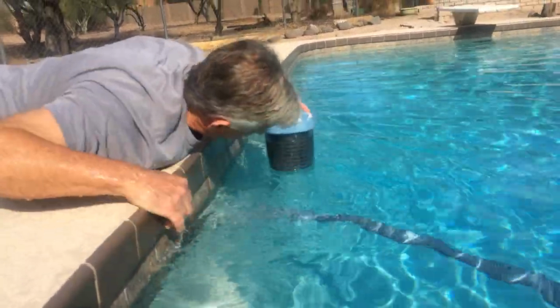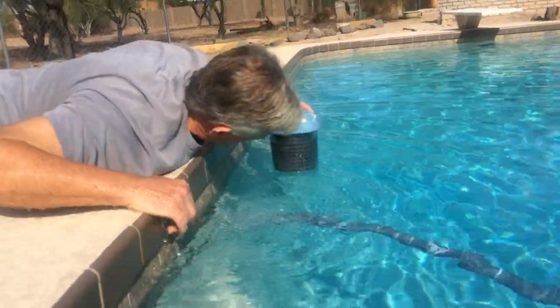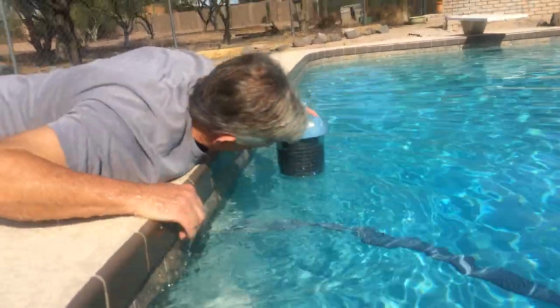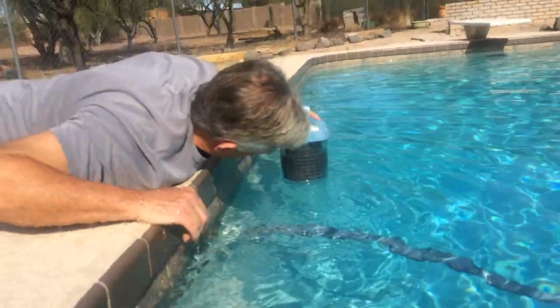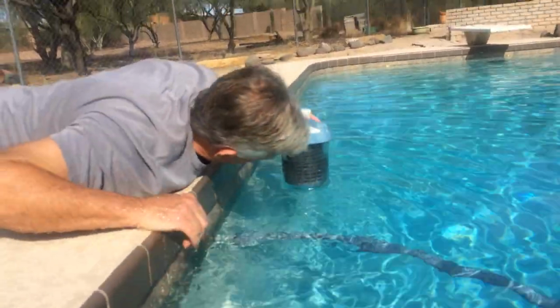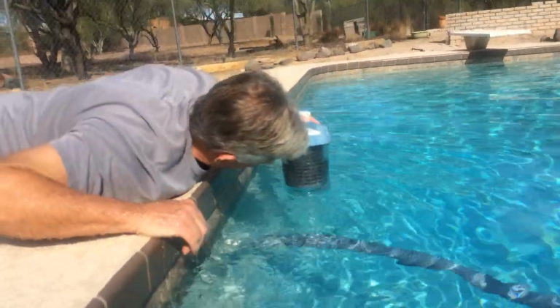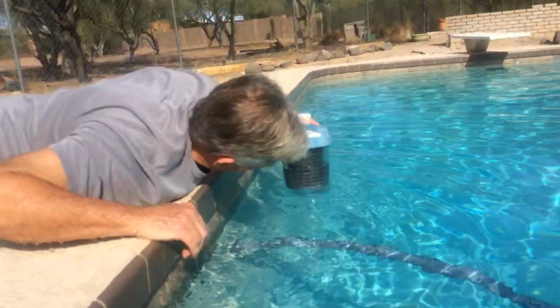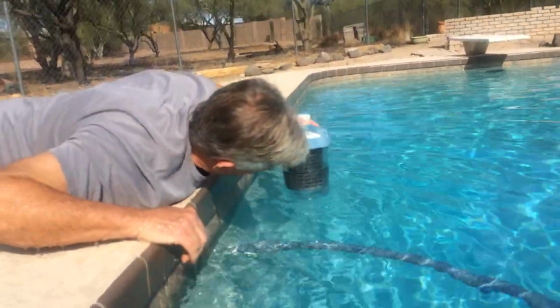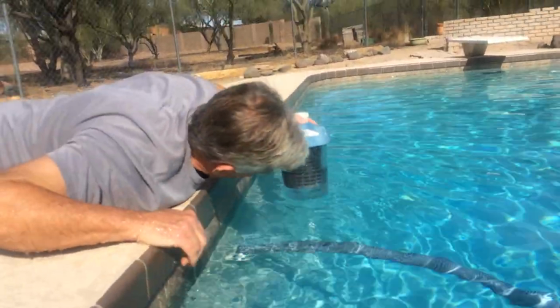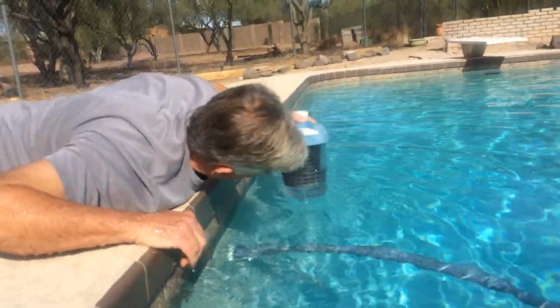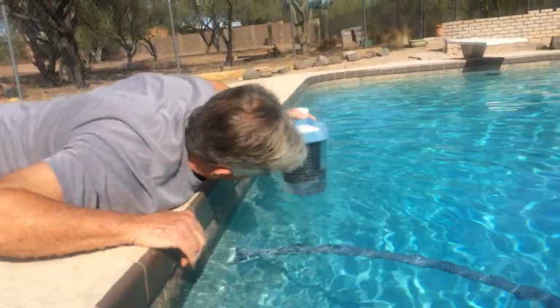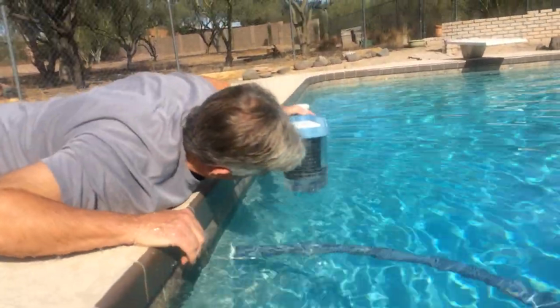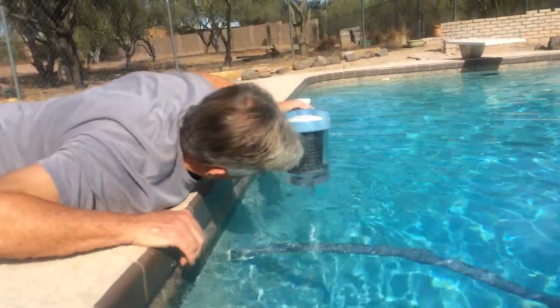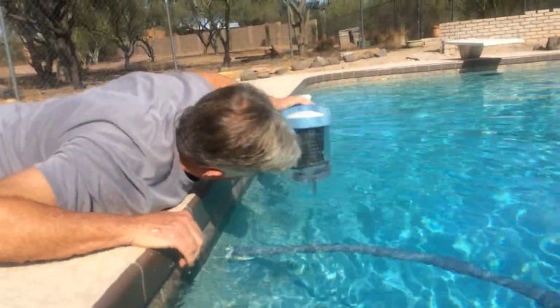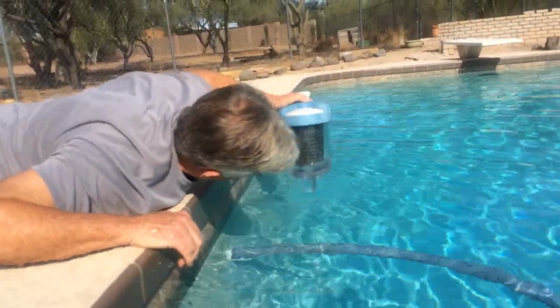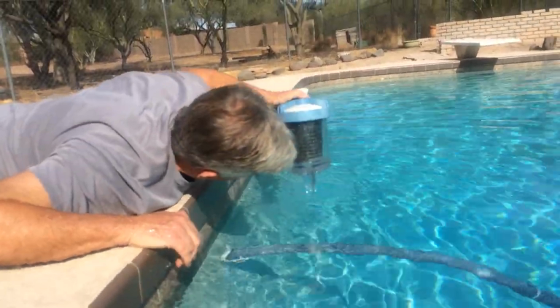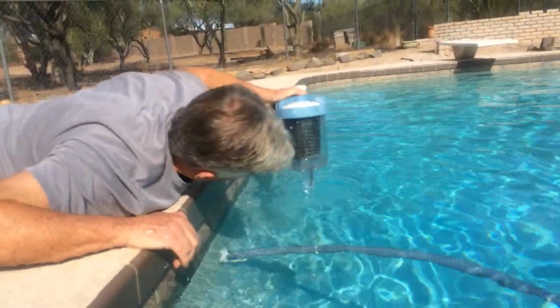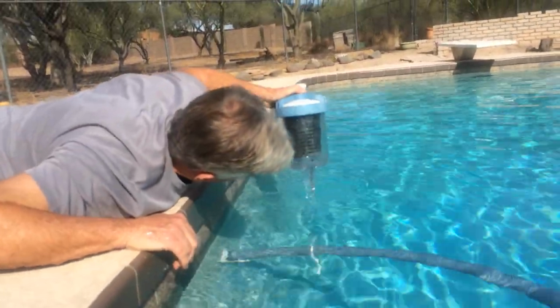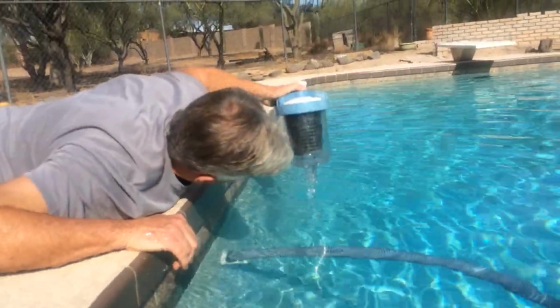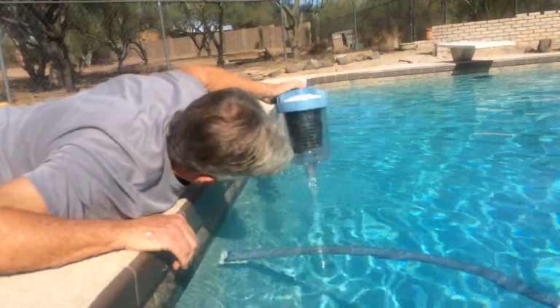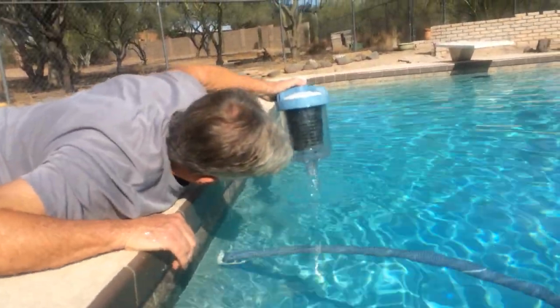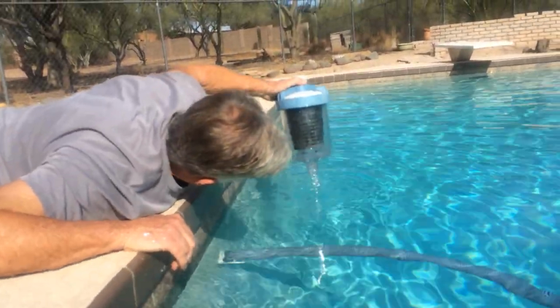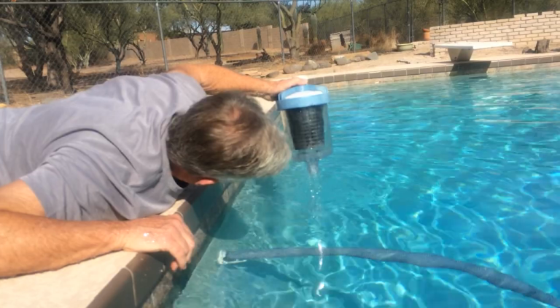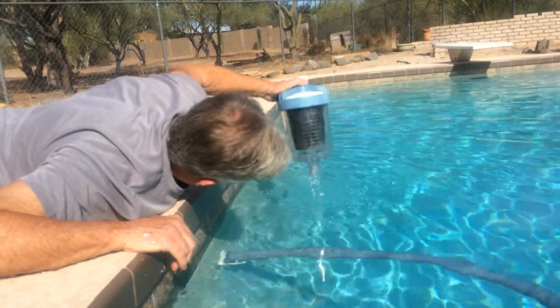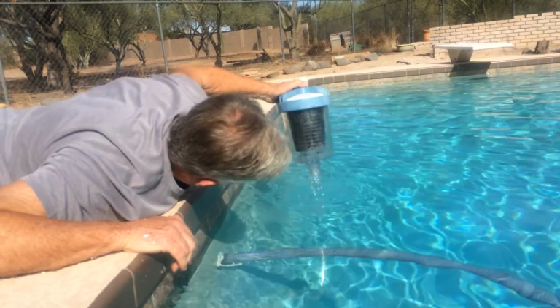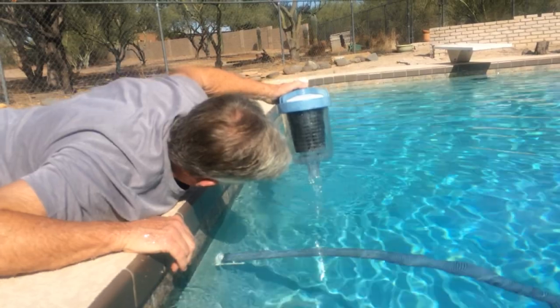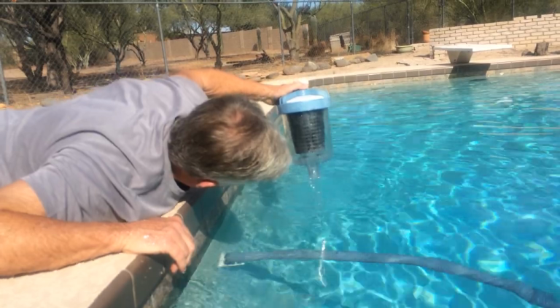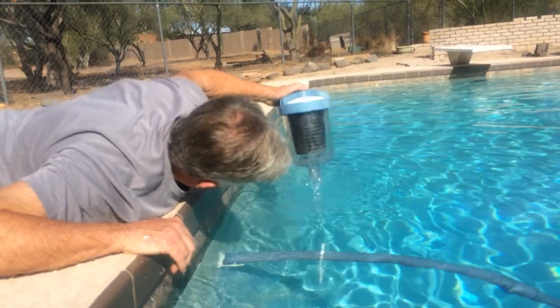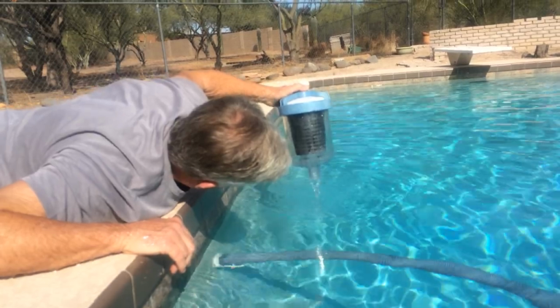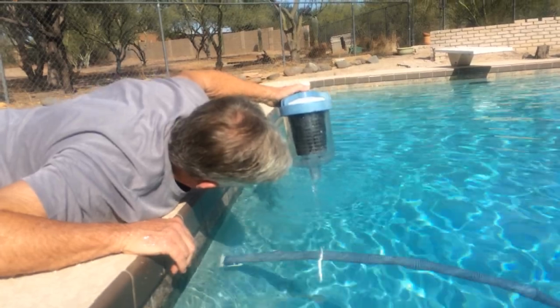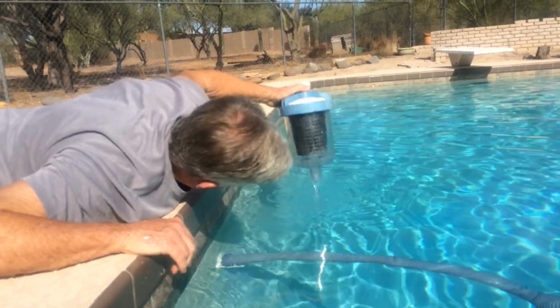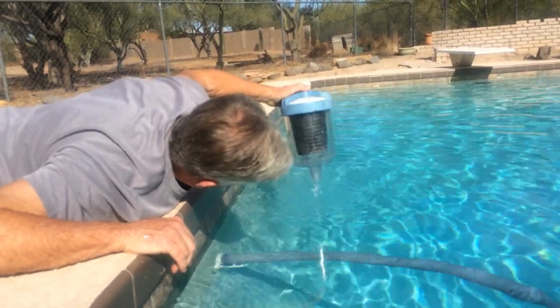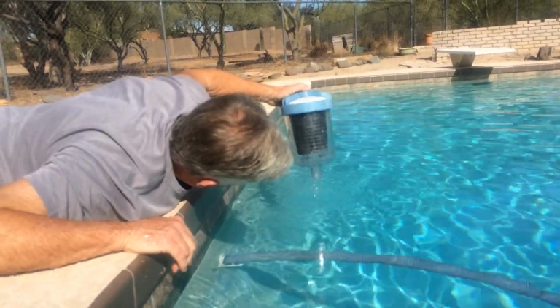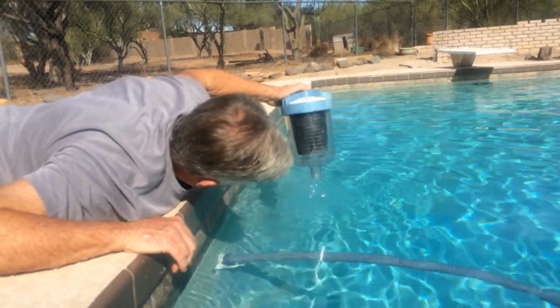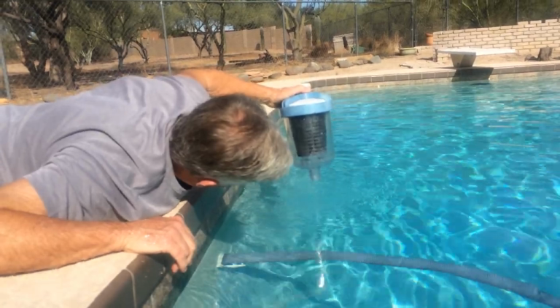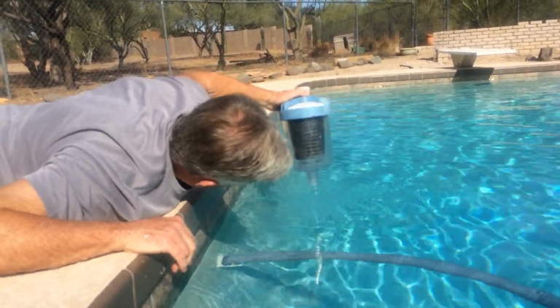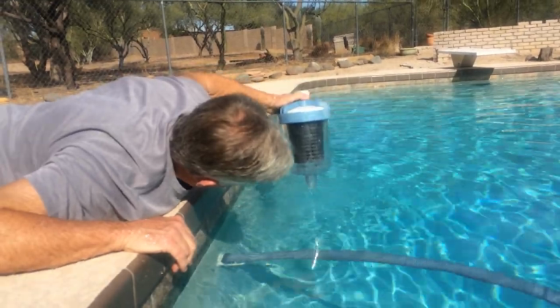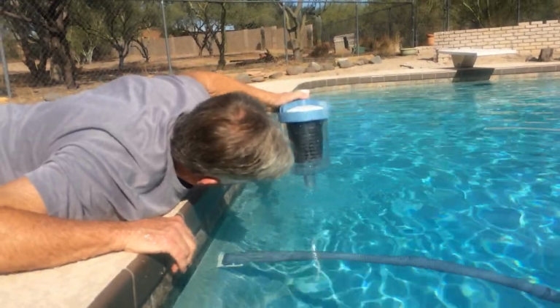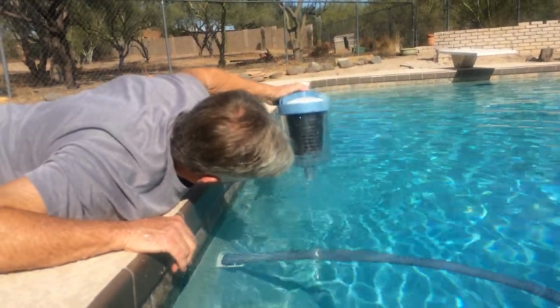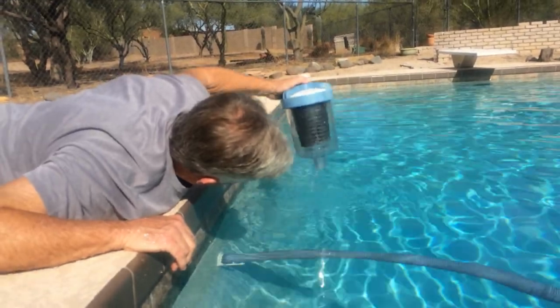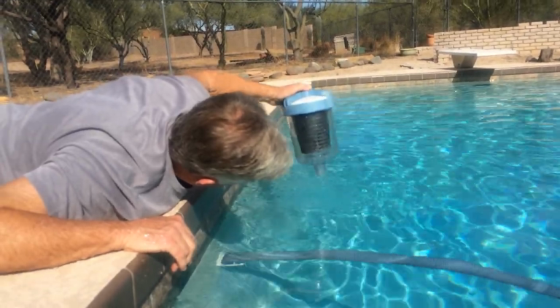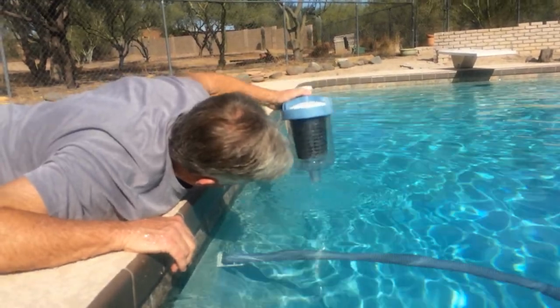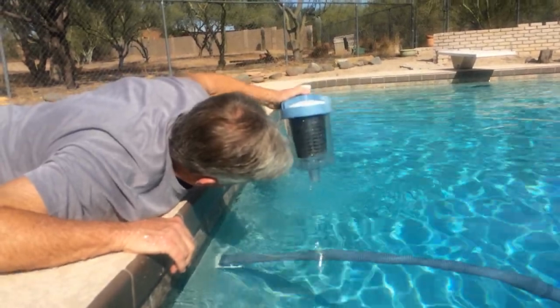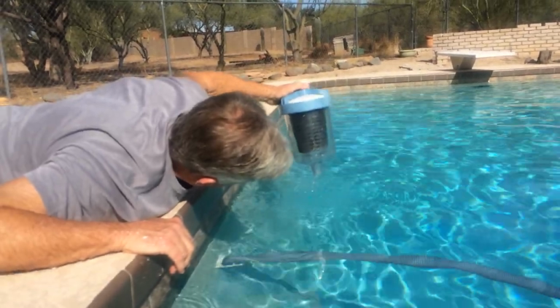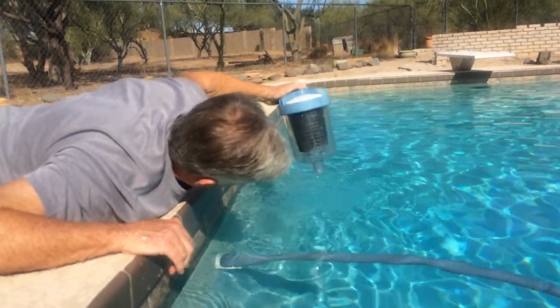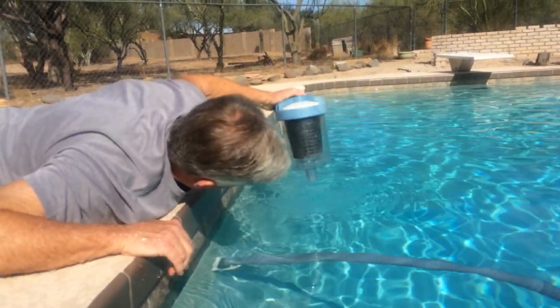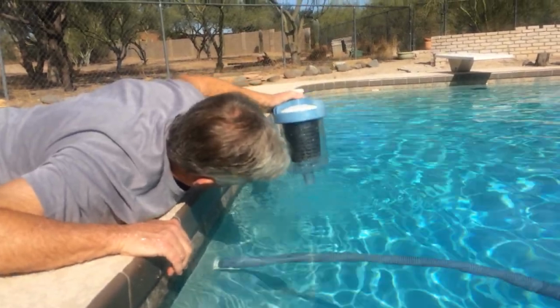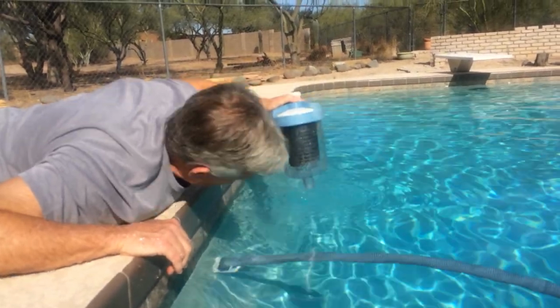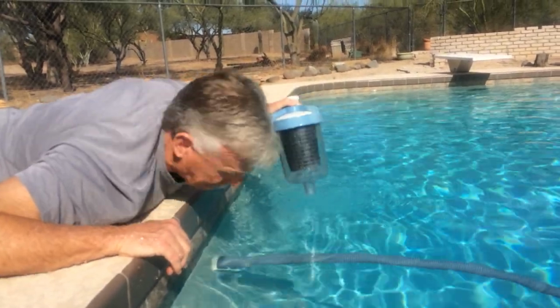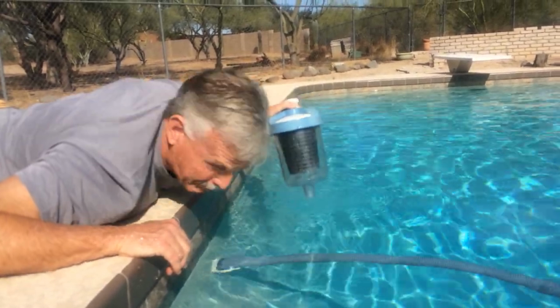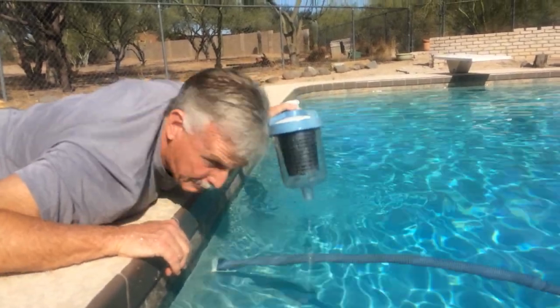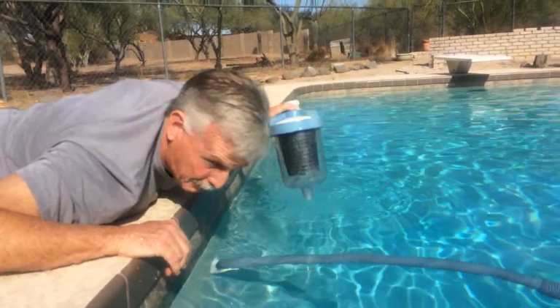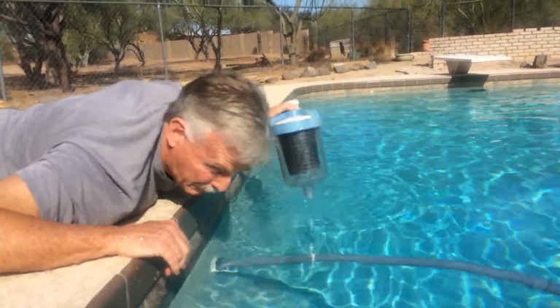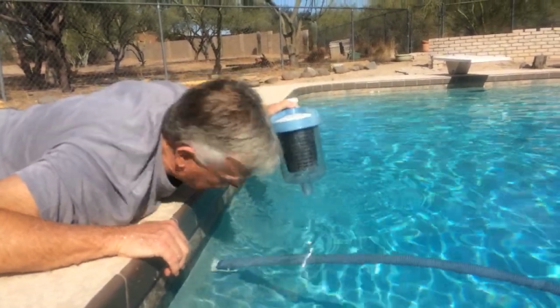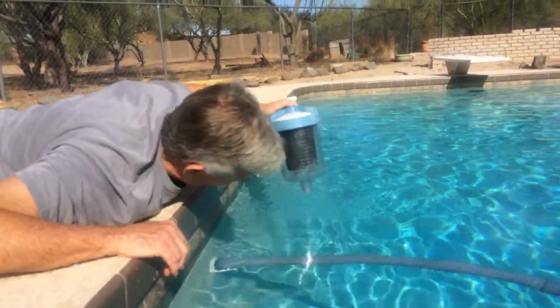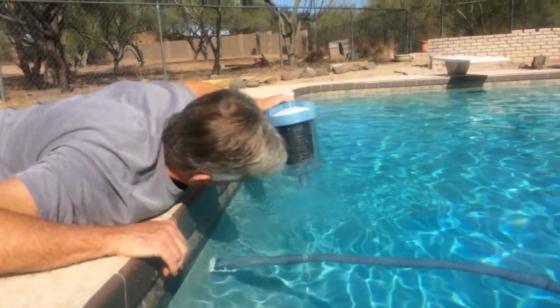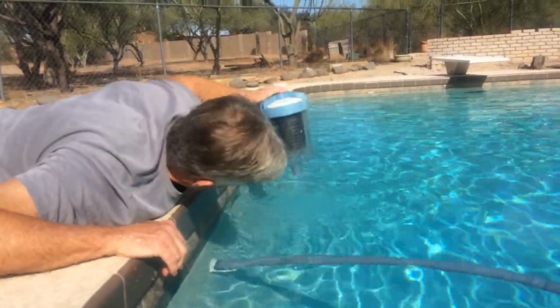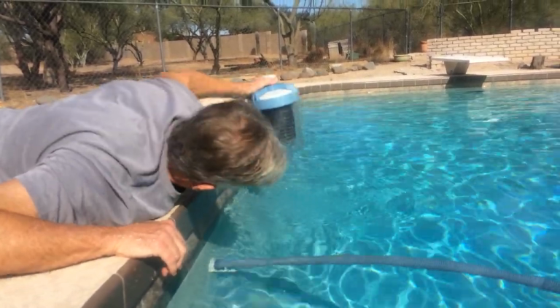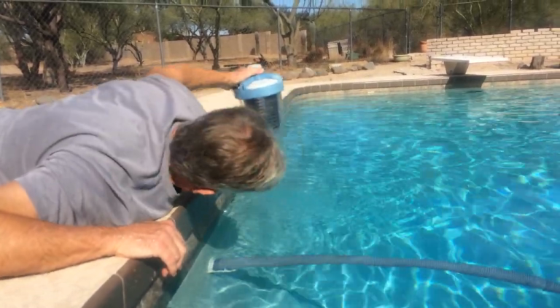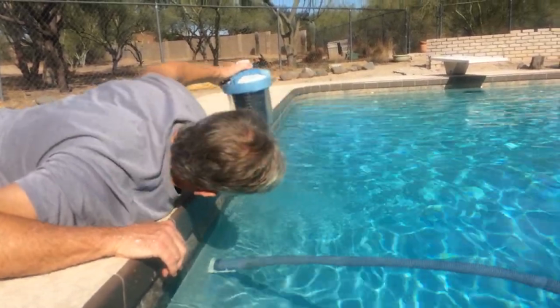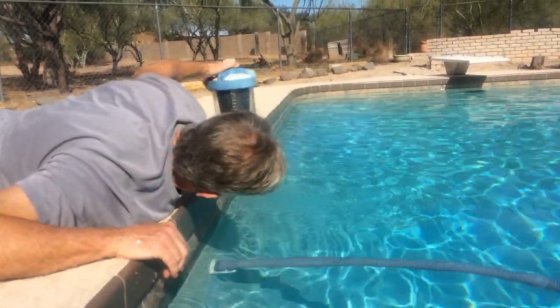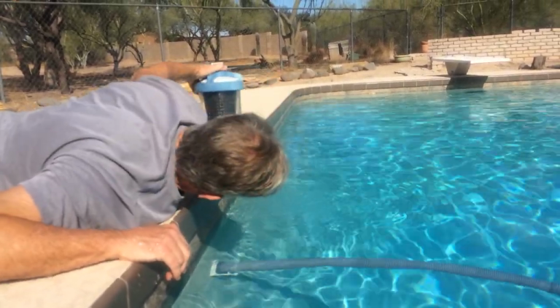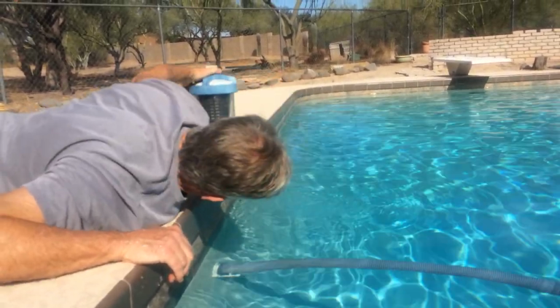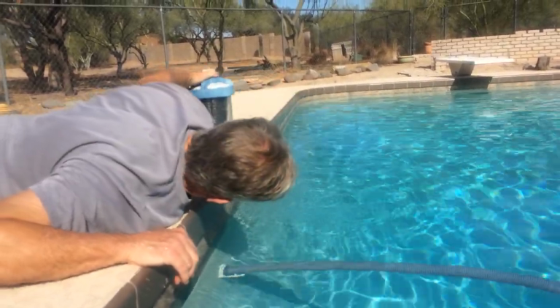Pull it up like this, so everything drains out the bottom. You might want to come around over here too, see?